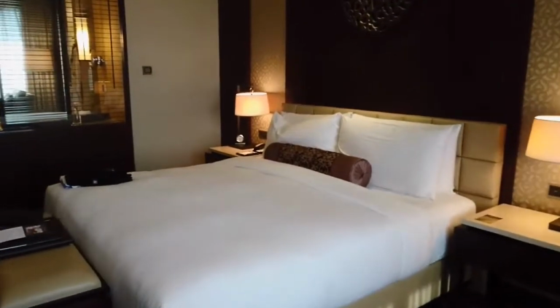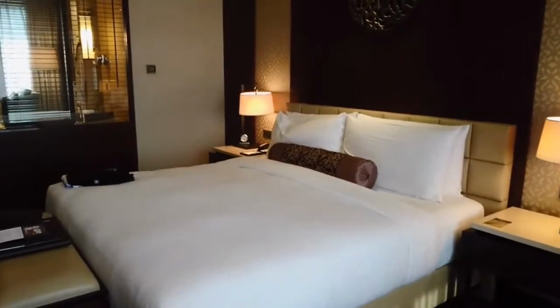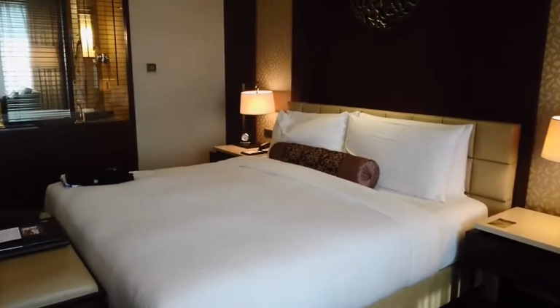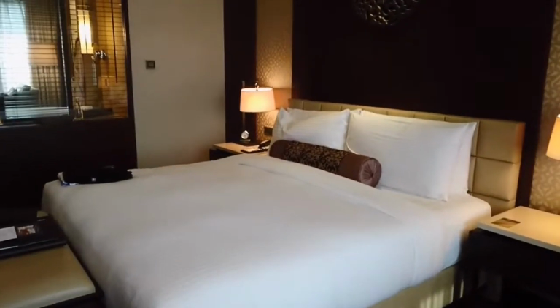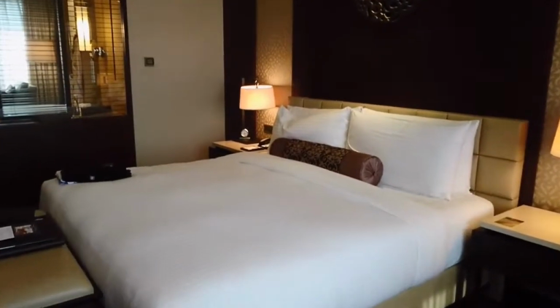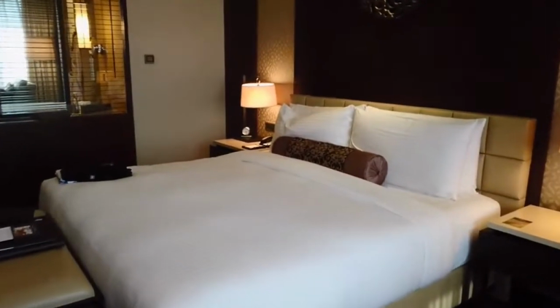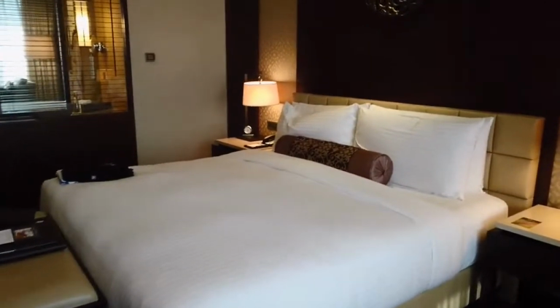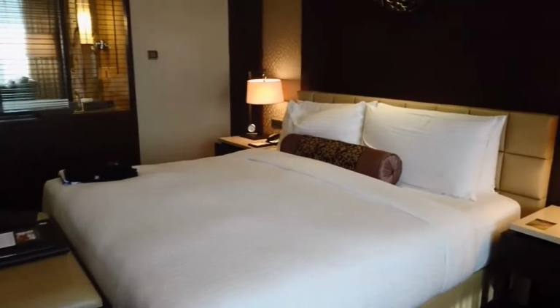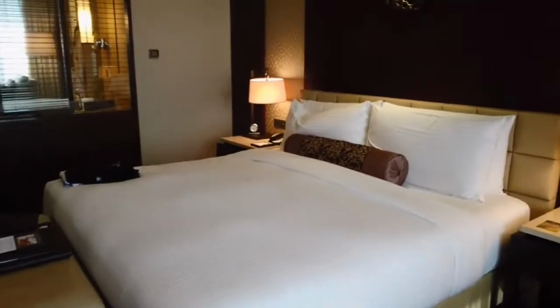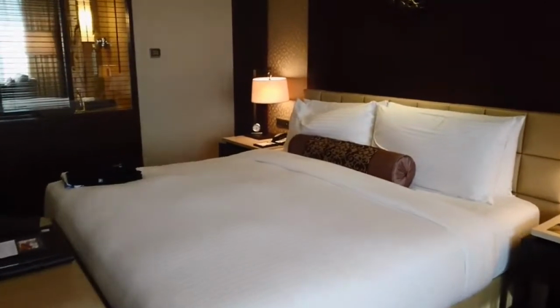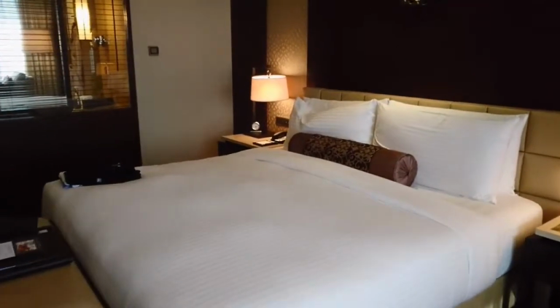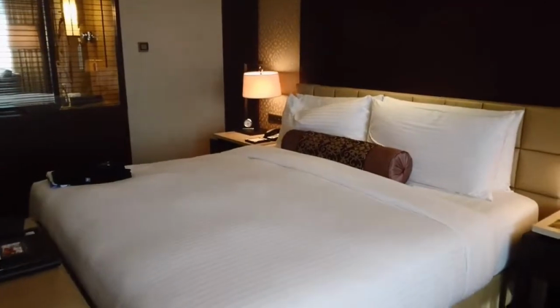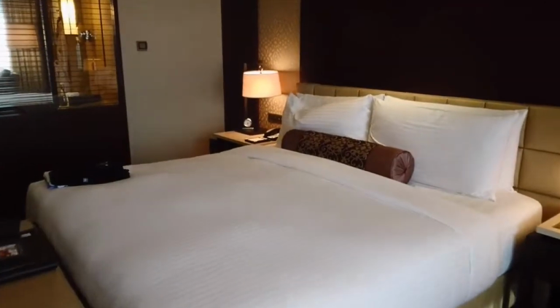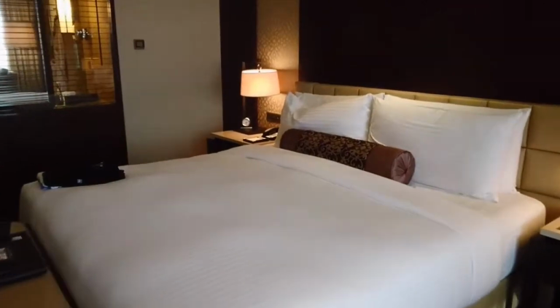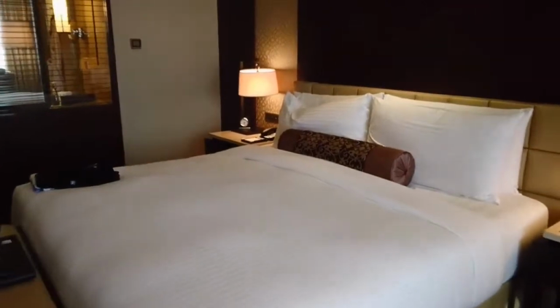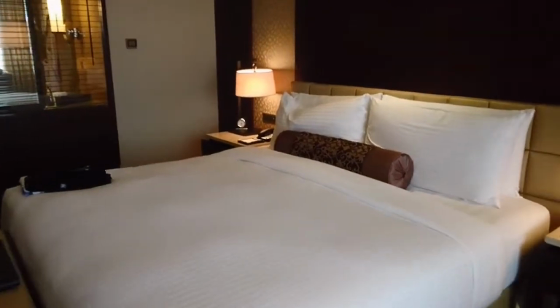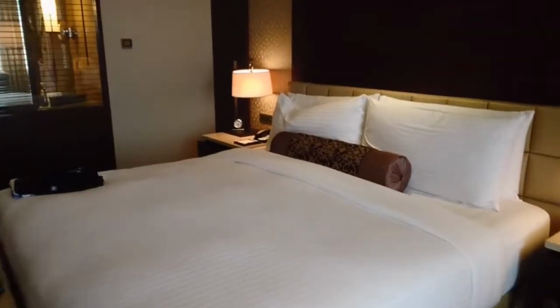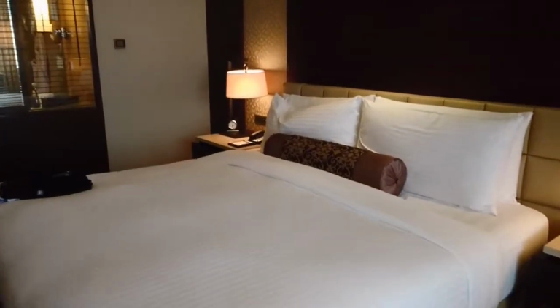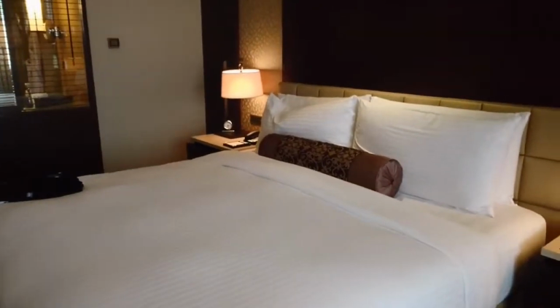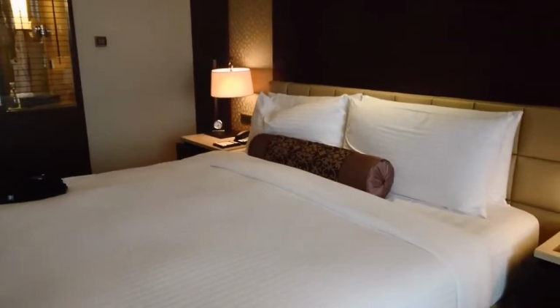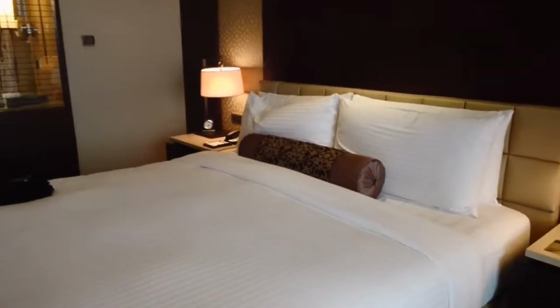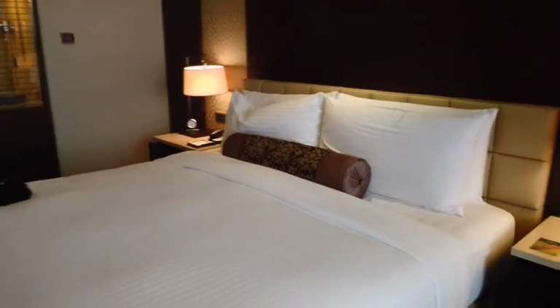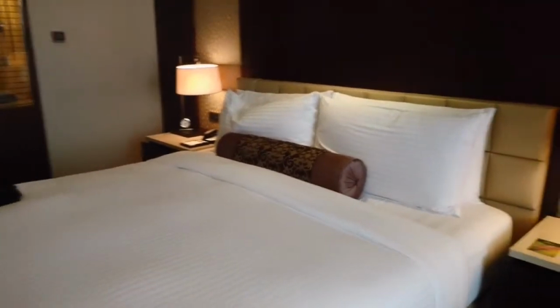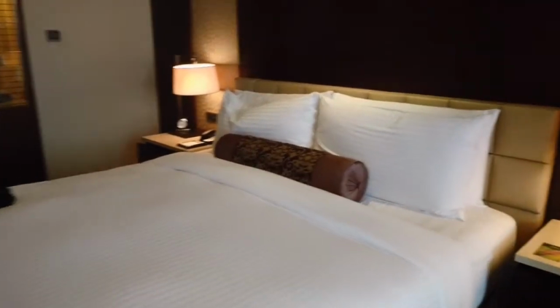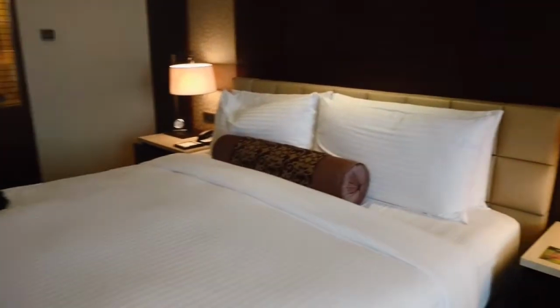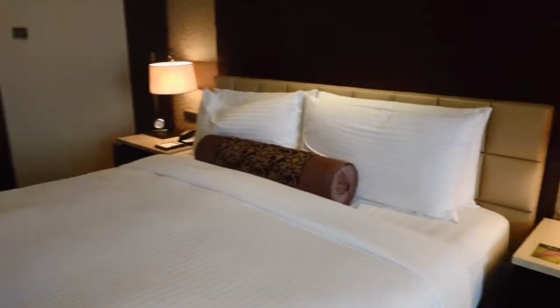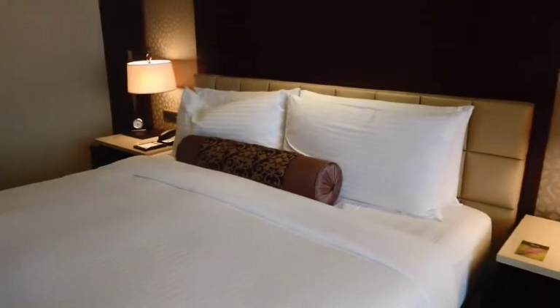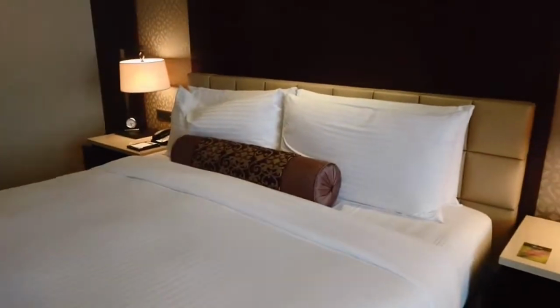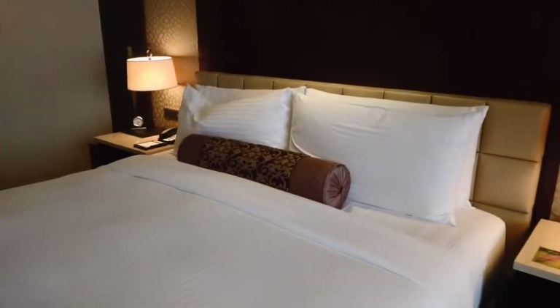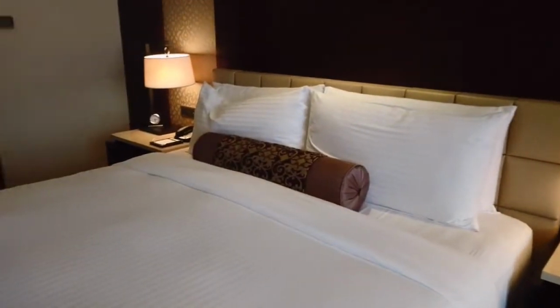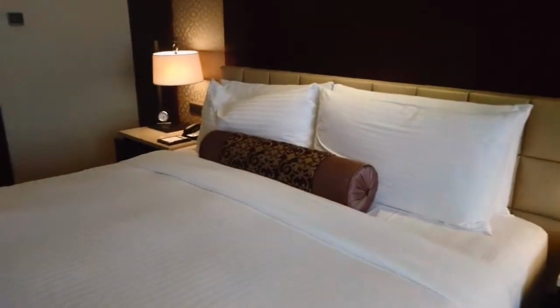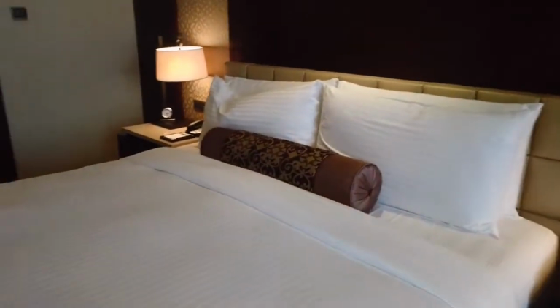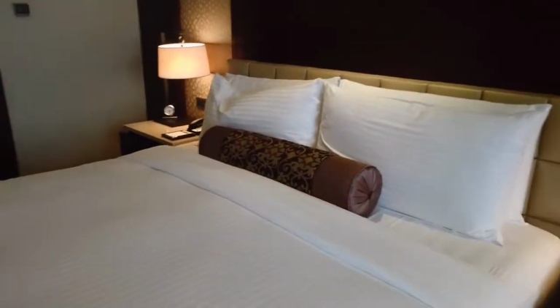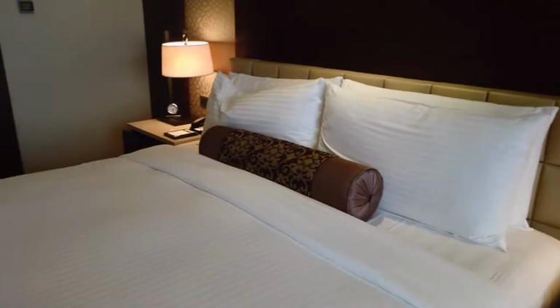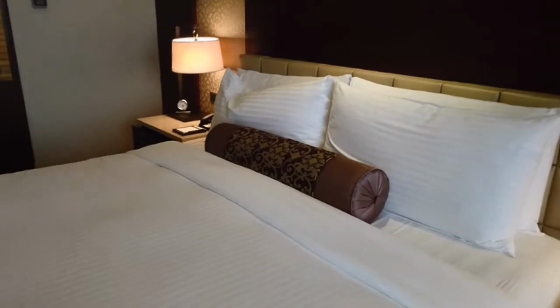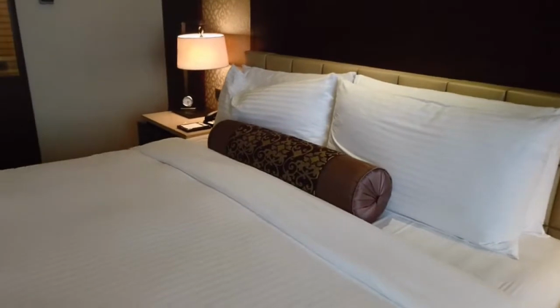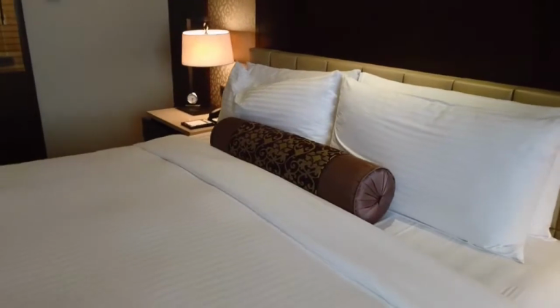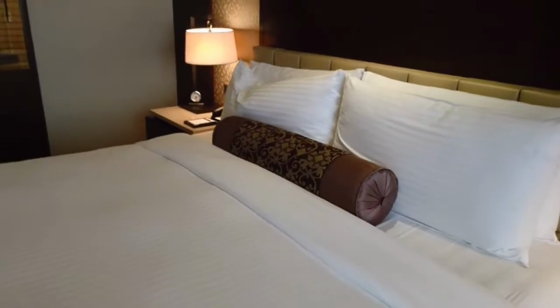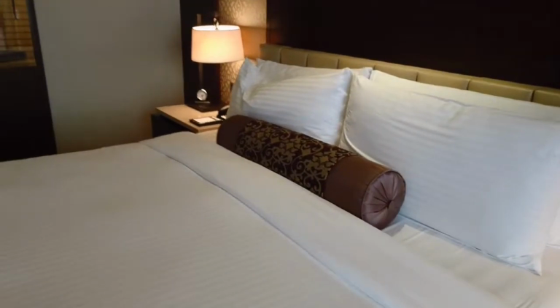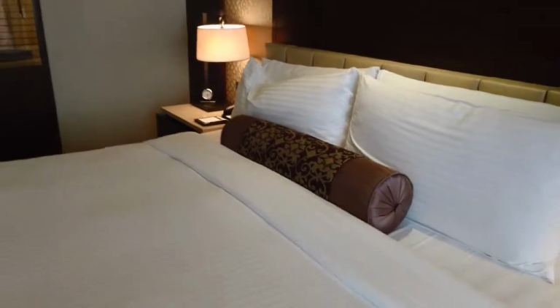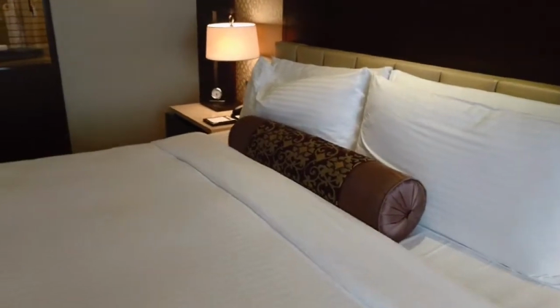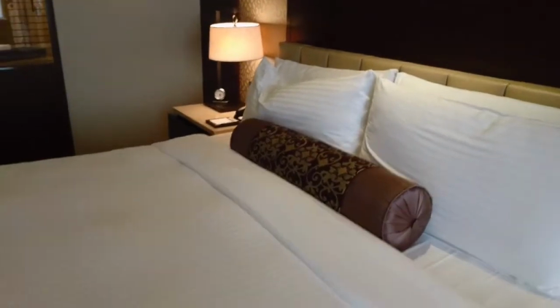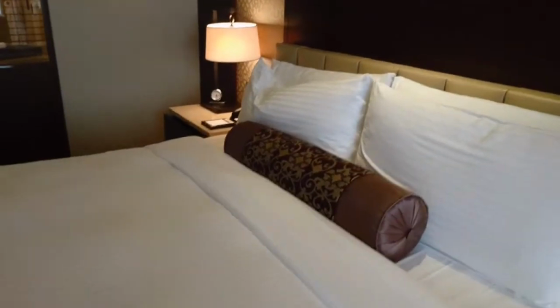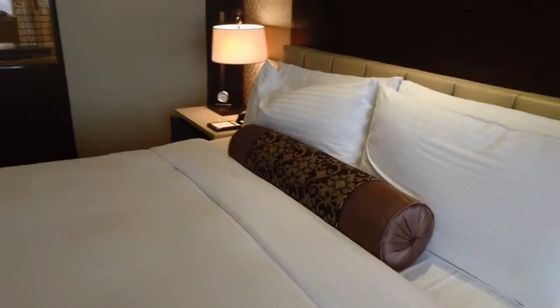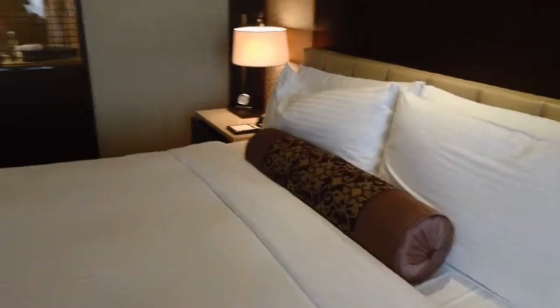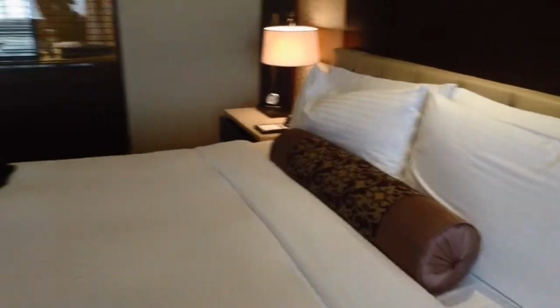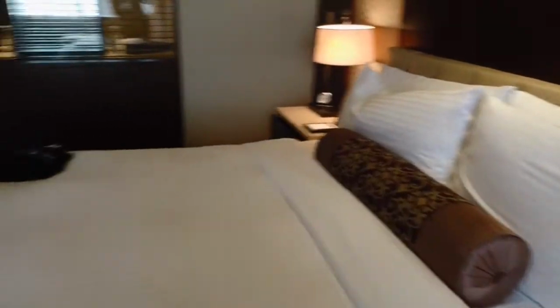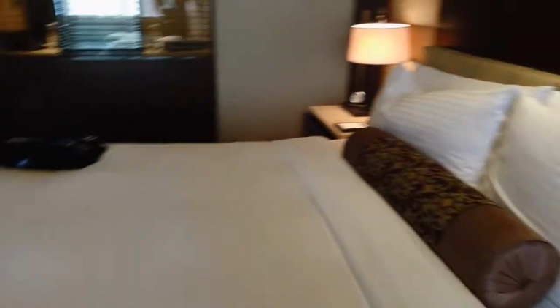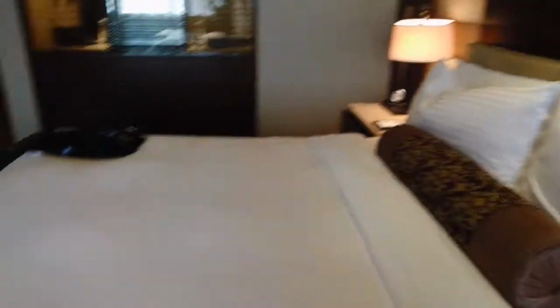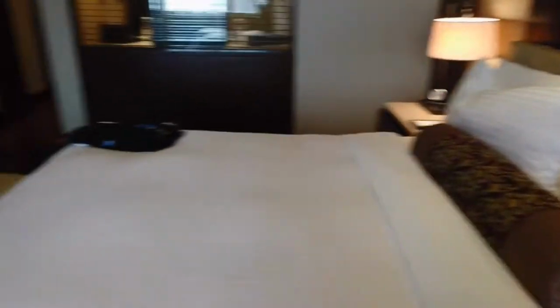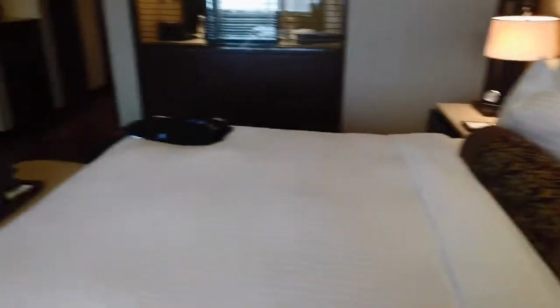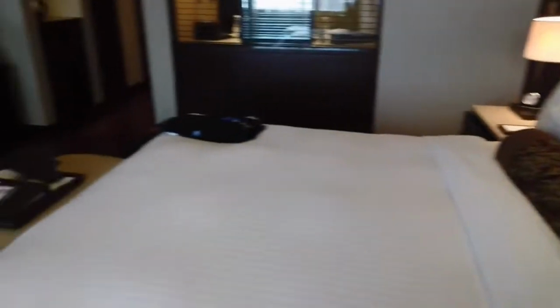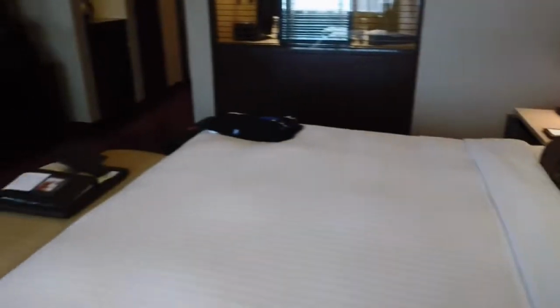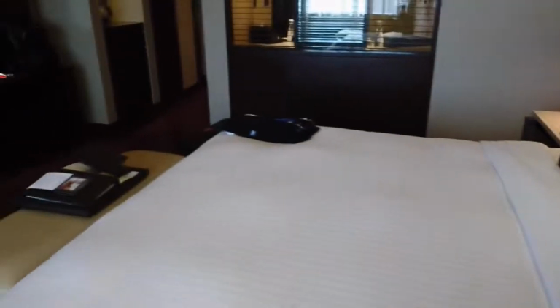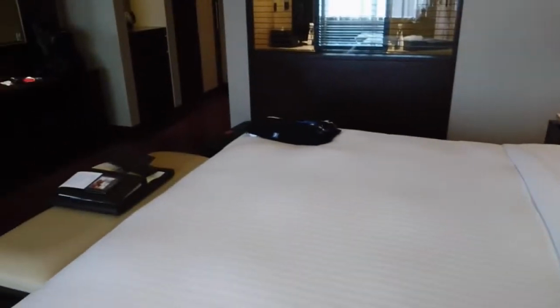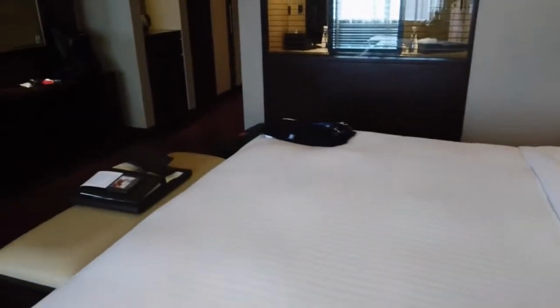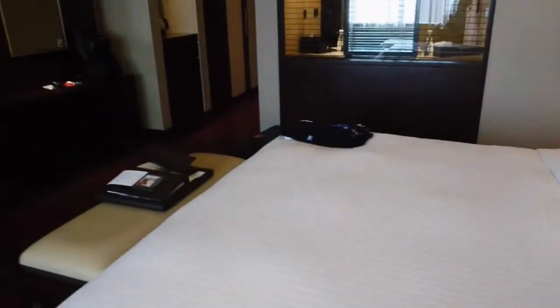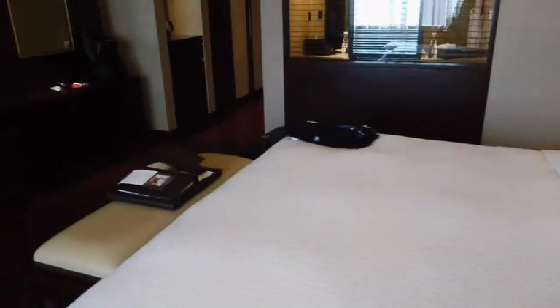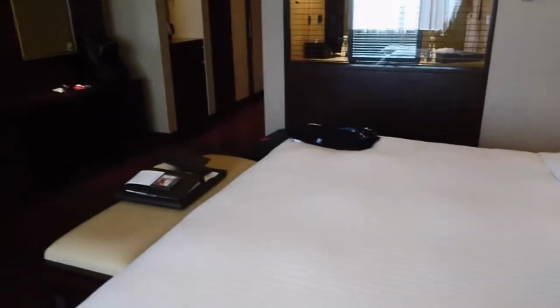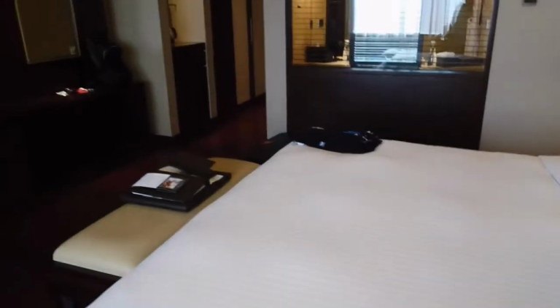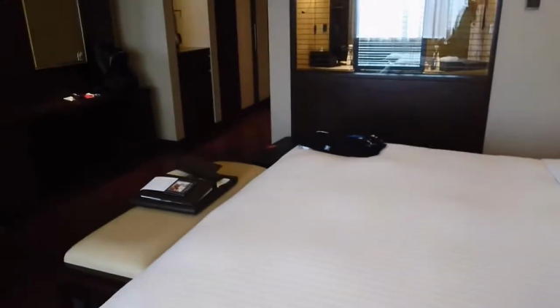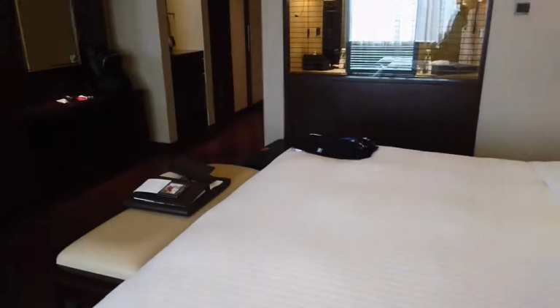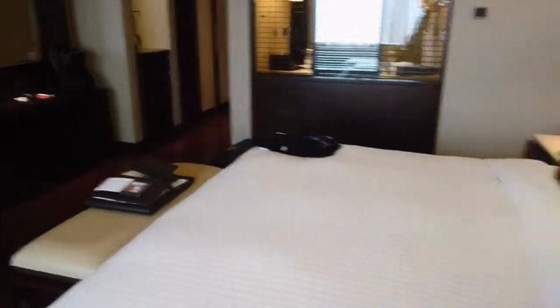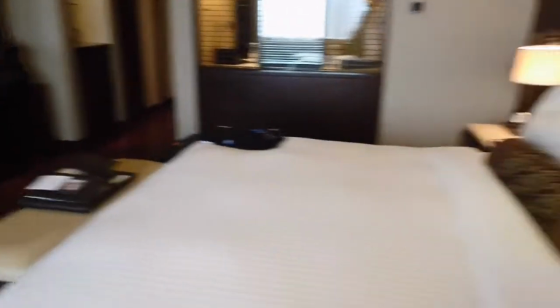This is the room tour for Fairmont Jakarta.